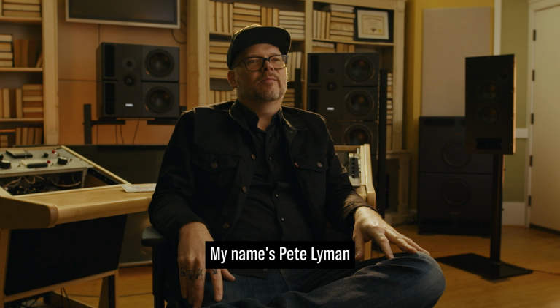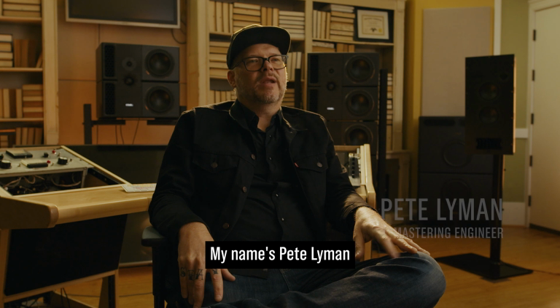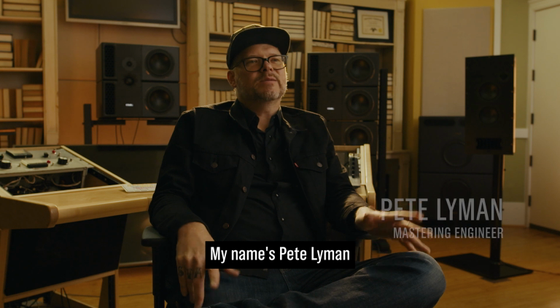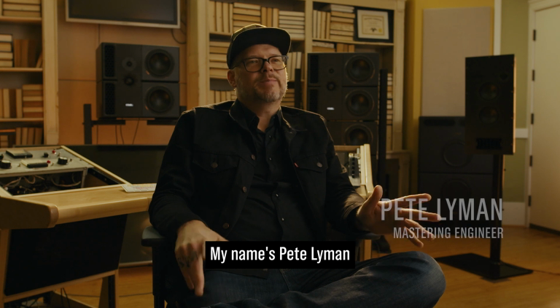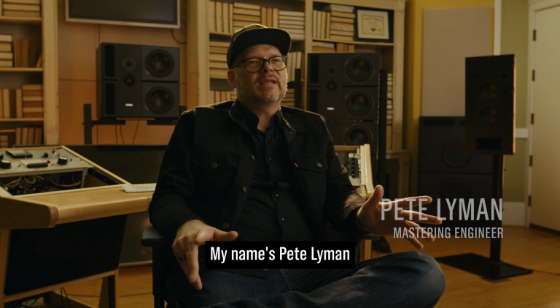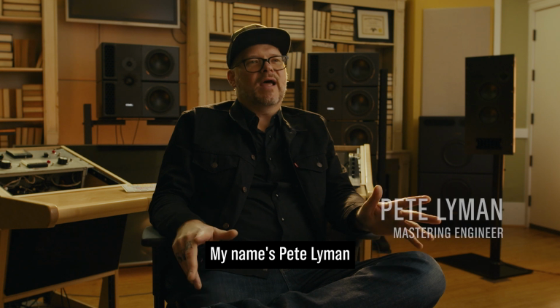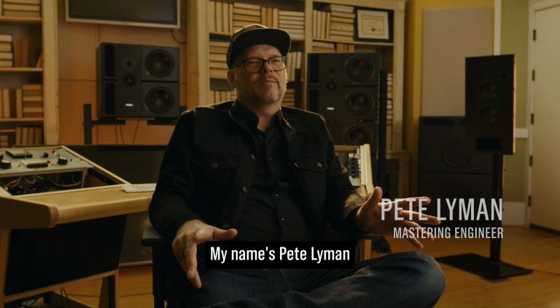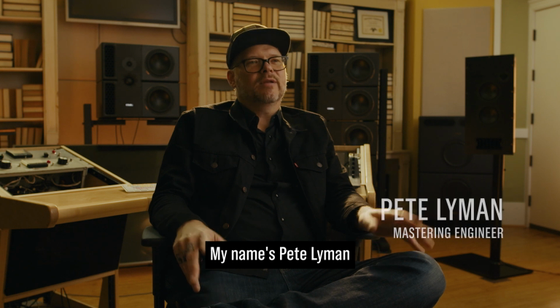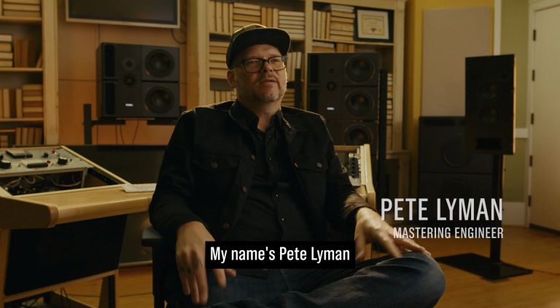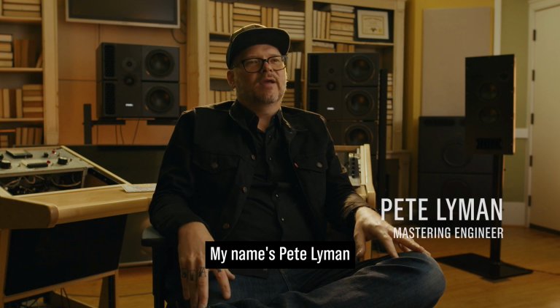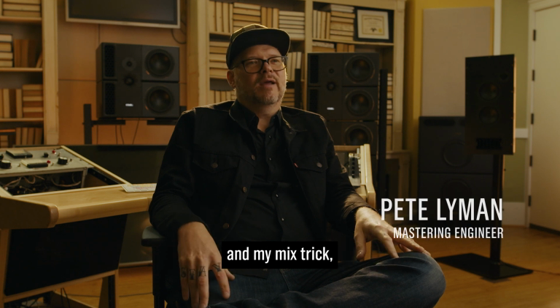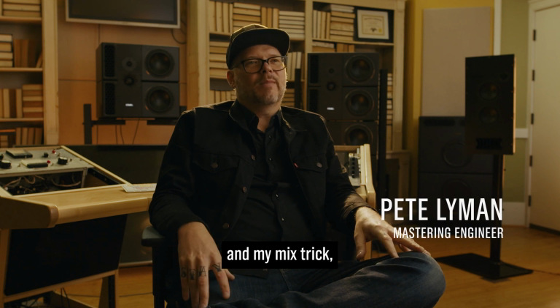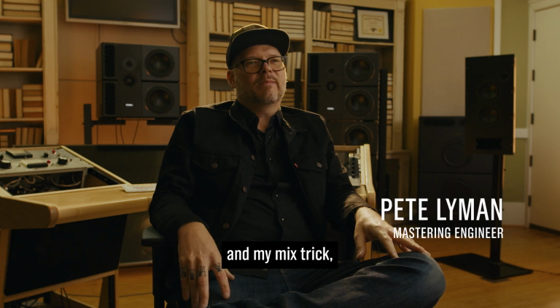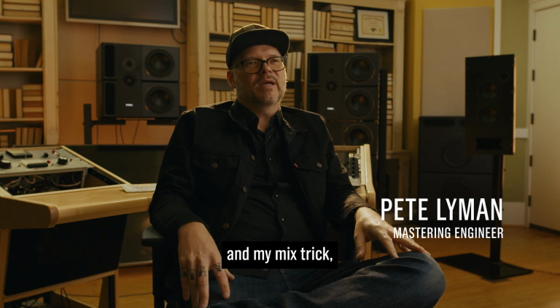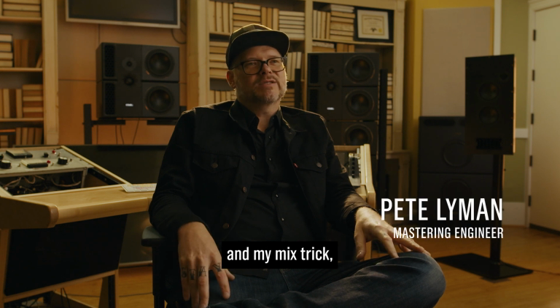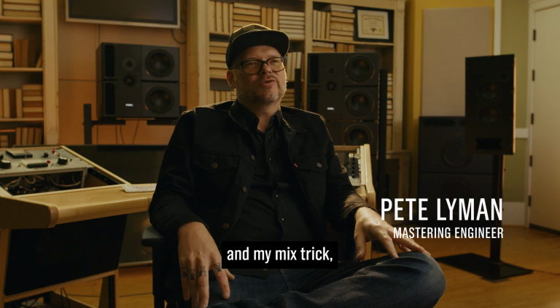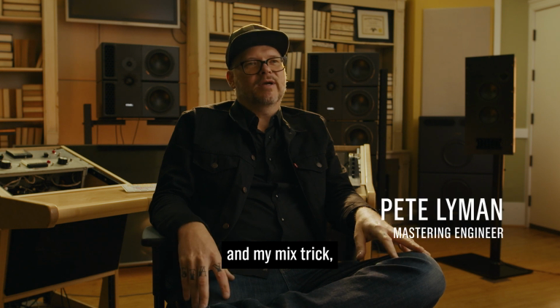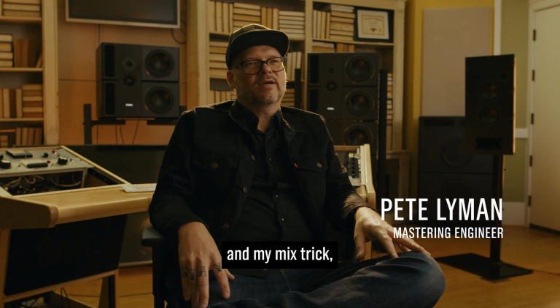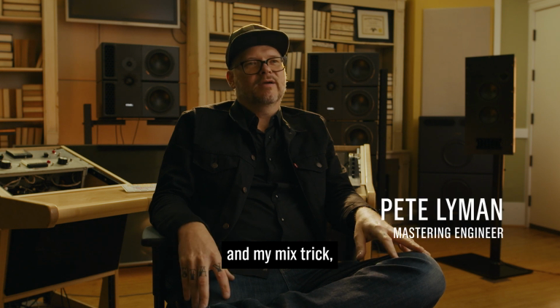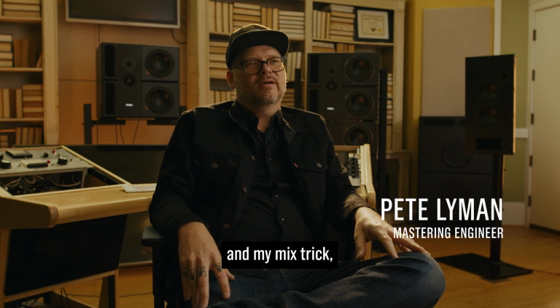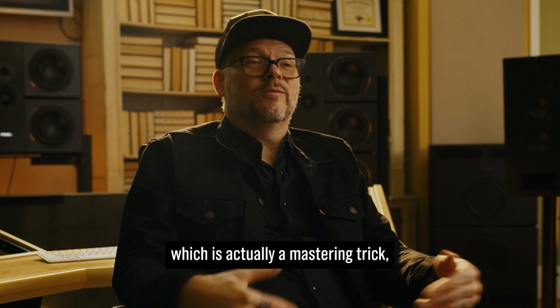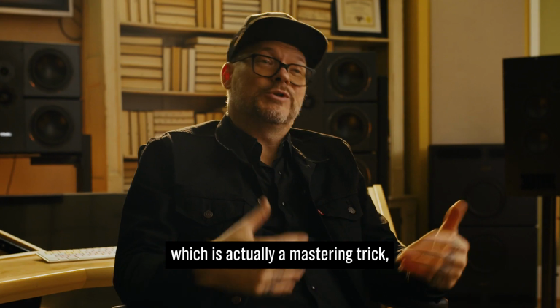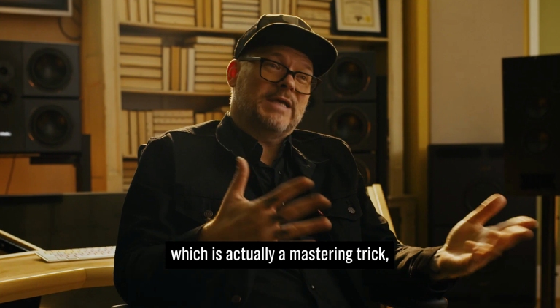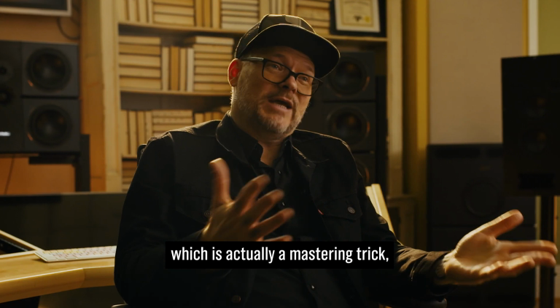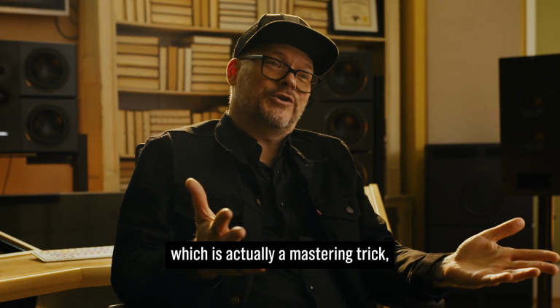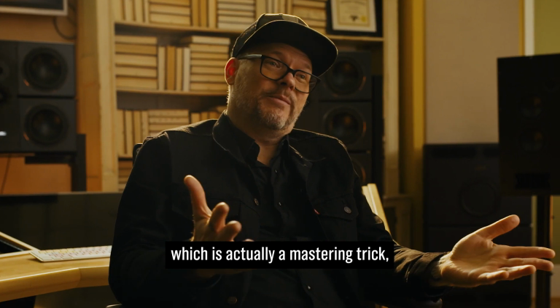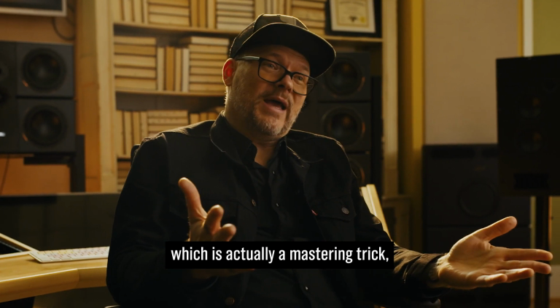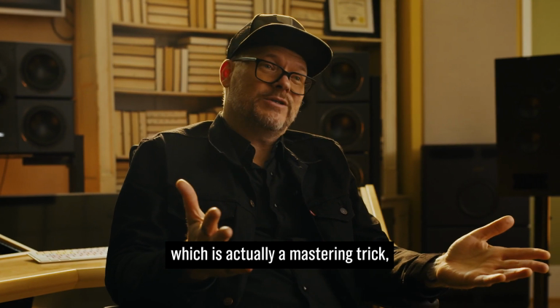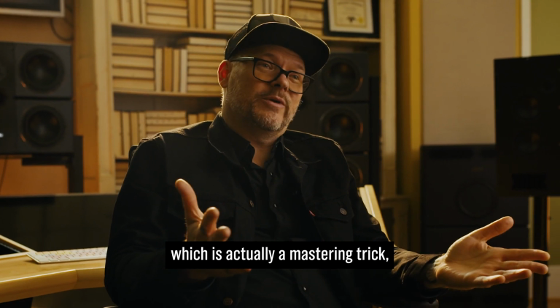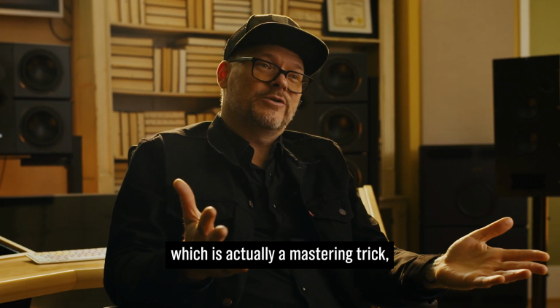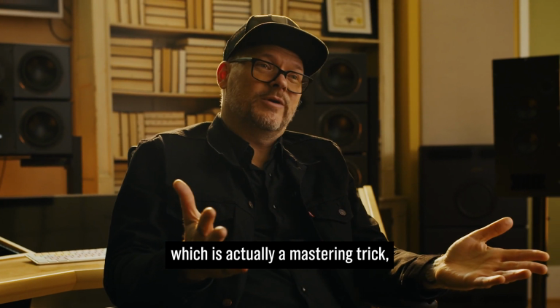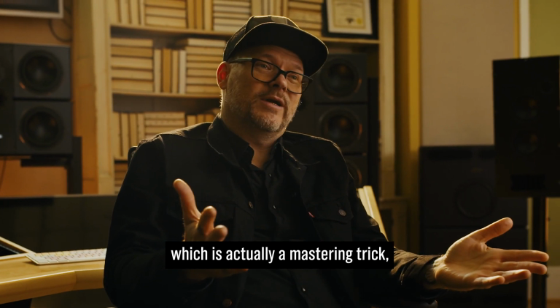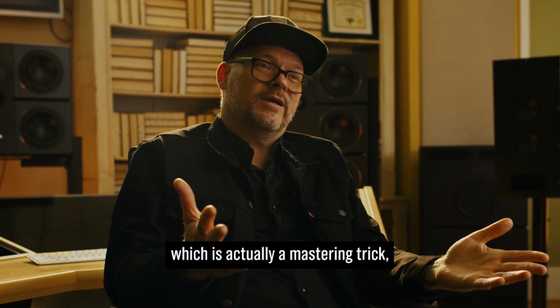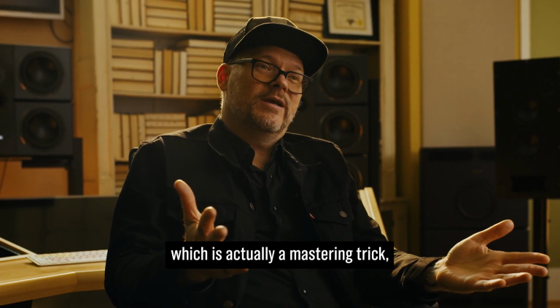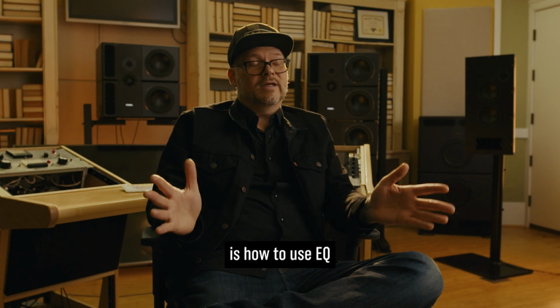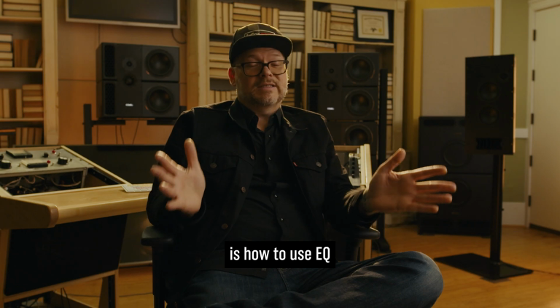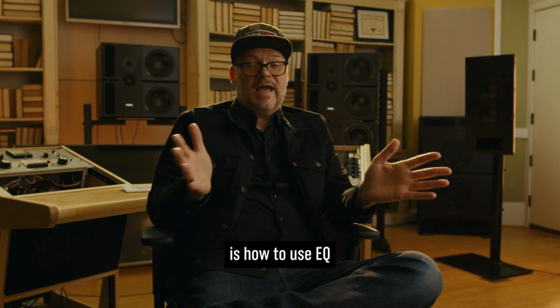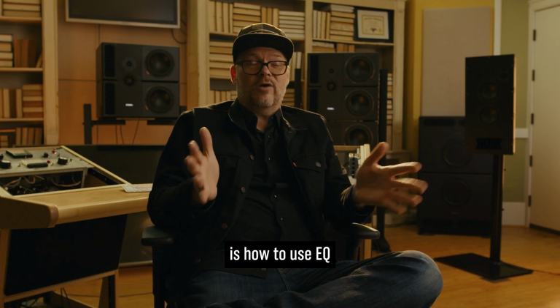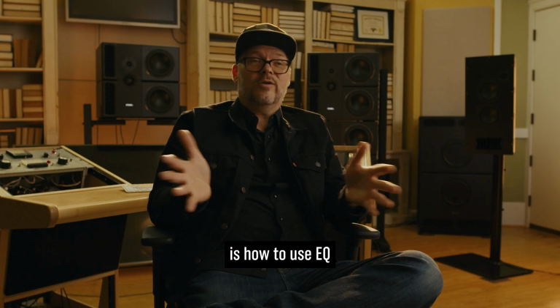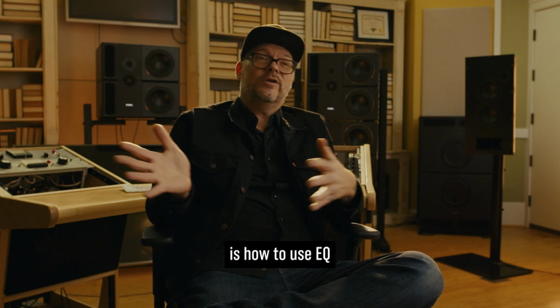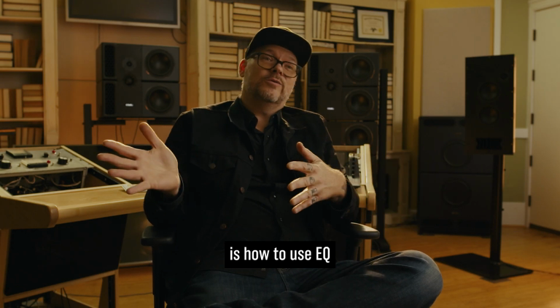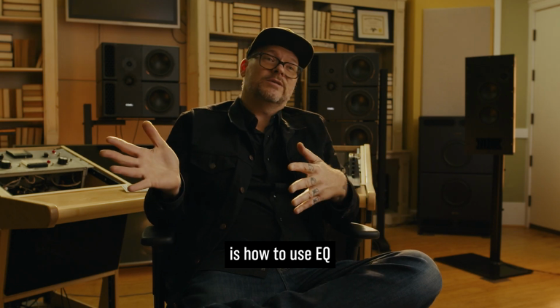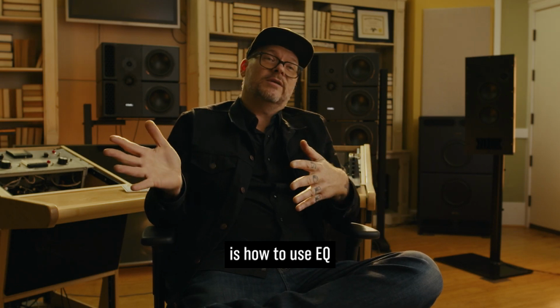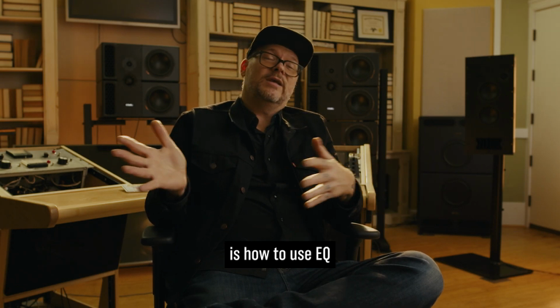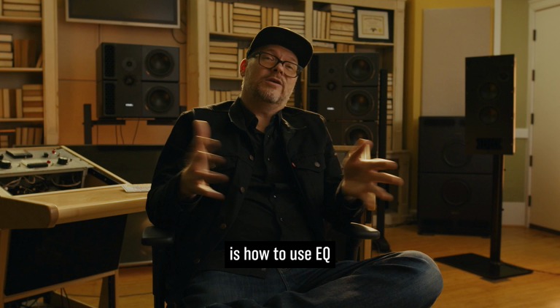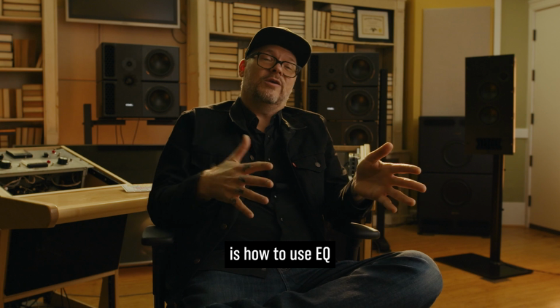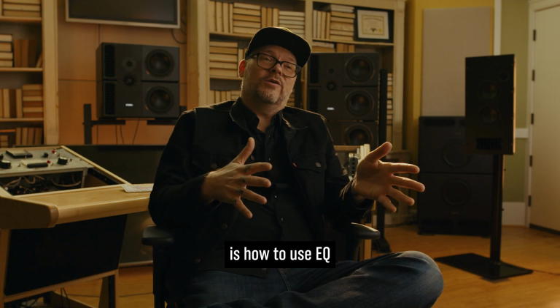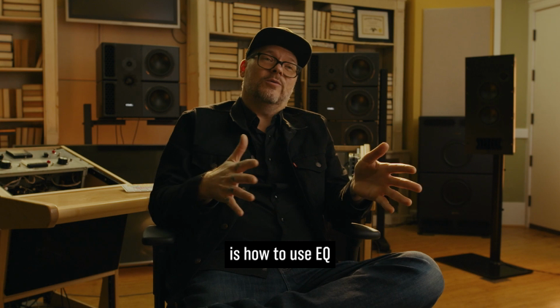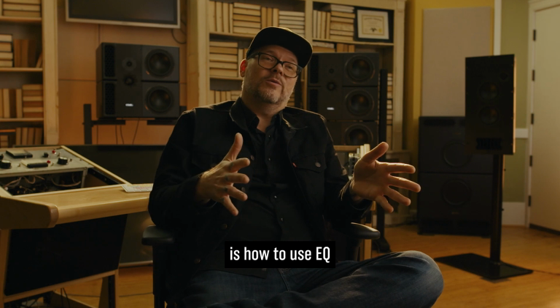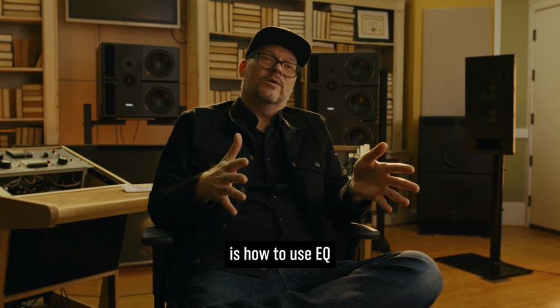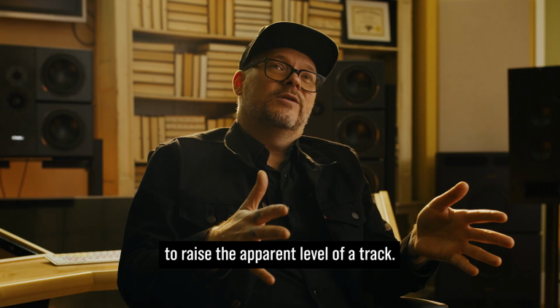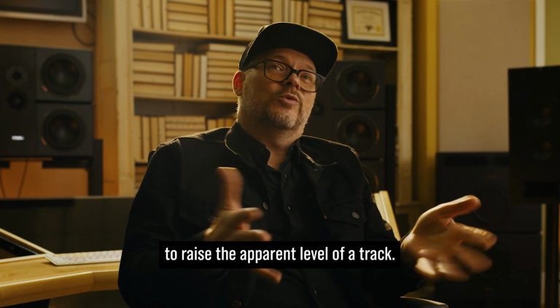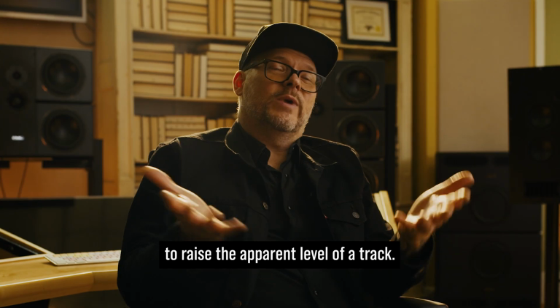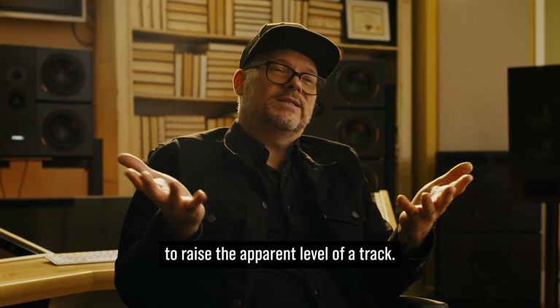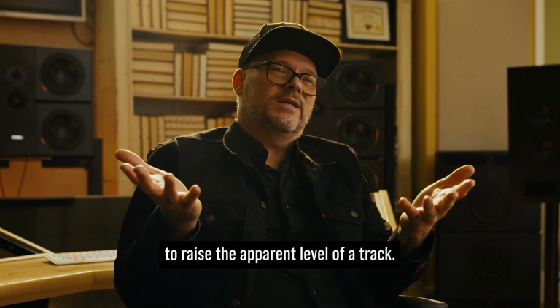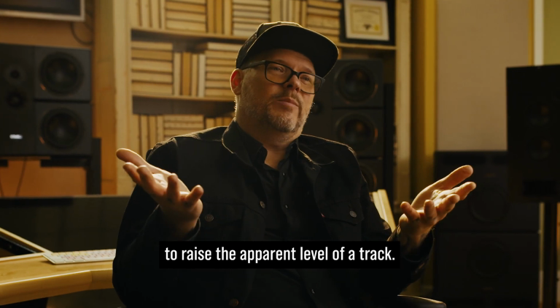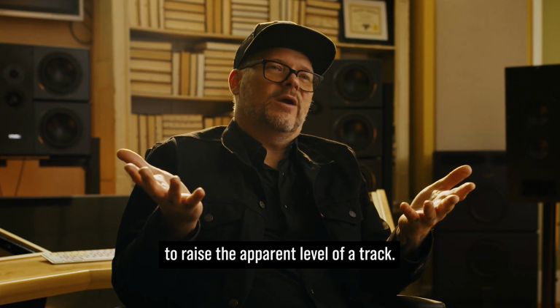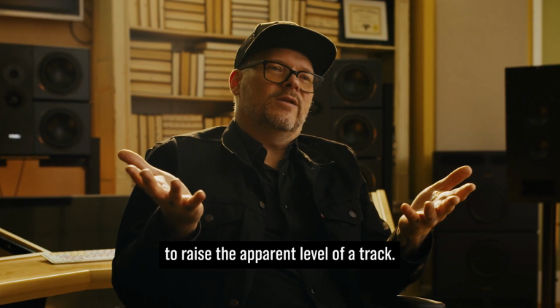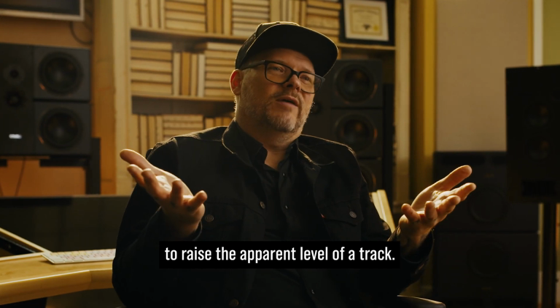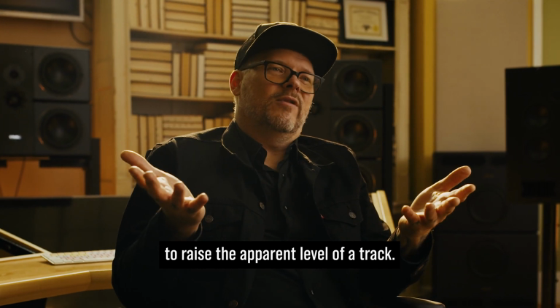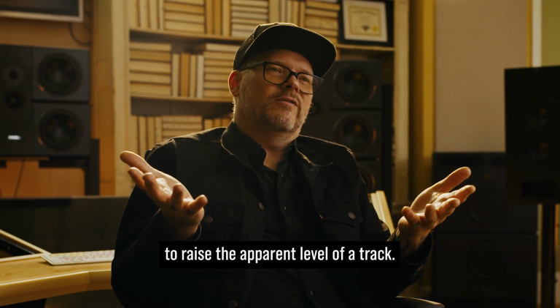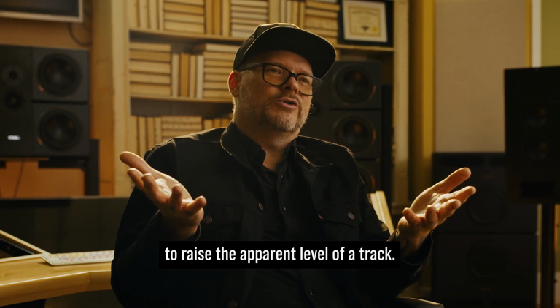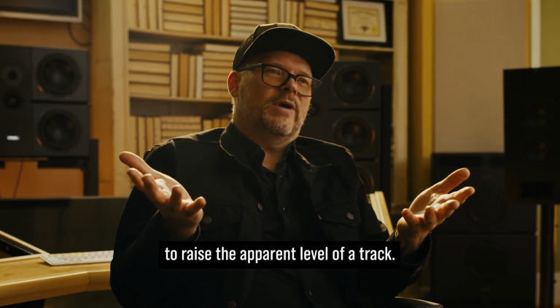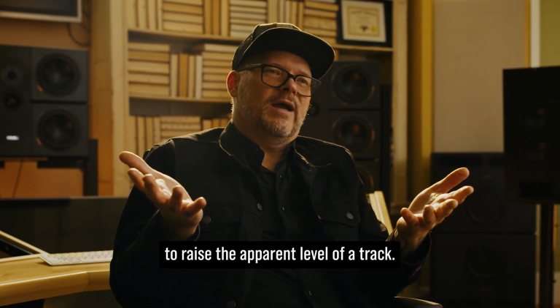My name is Pete Lyman, and my mix trick — which is actually a mastering trick — is how to use EQ to raise the apparent level of a track.